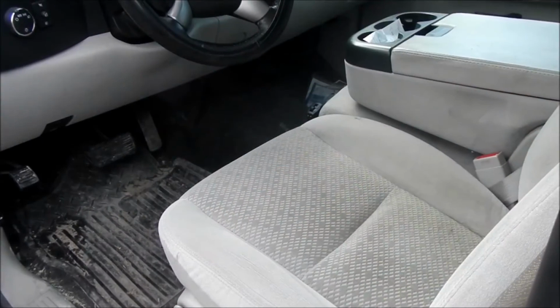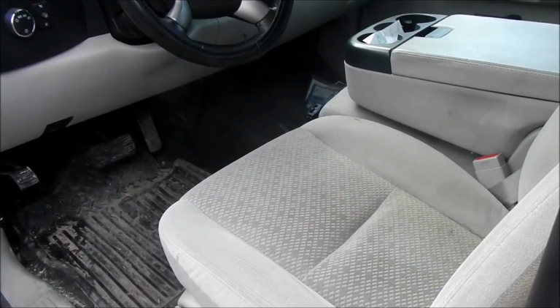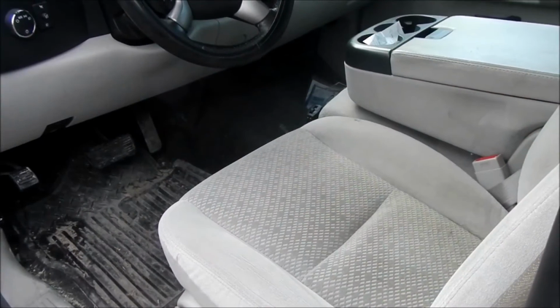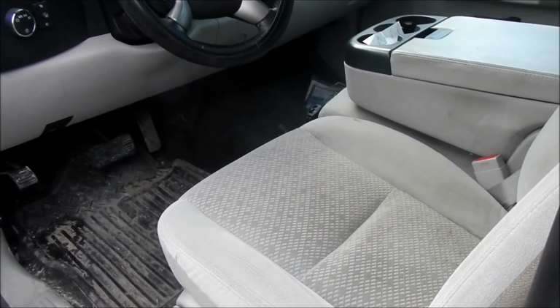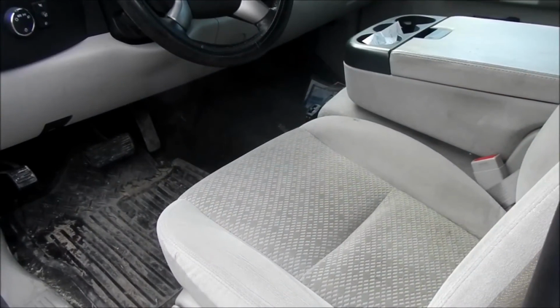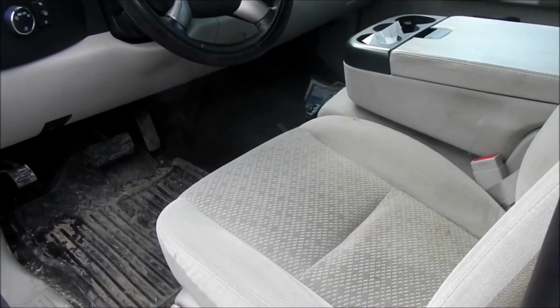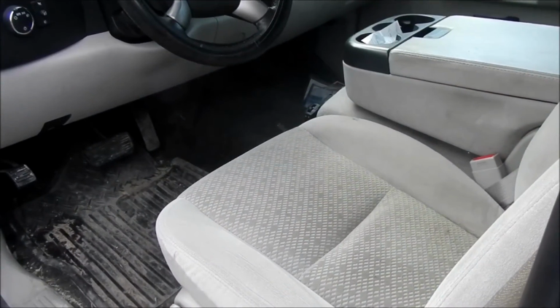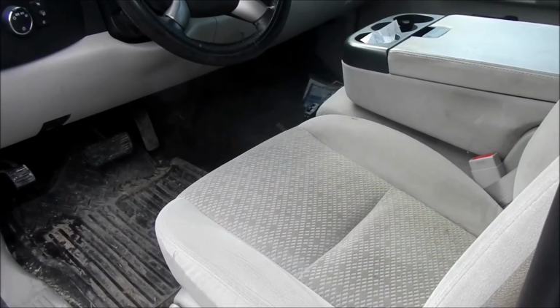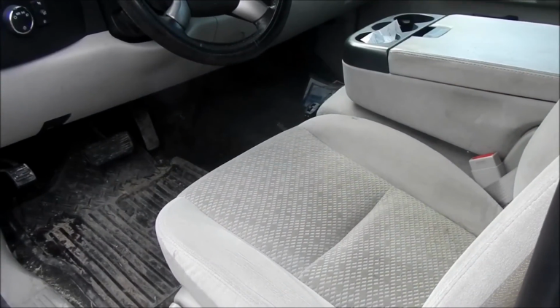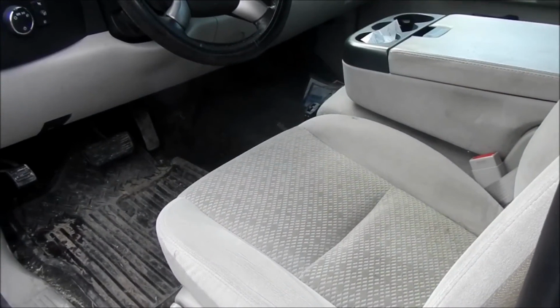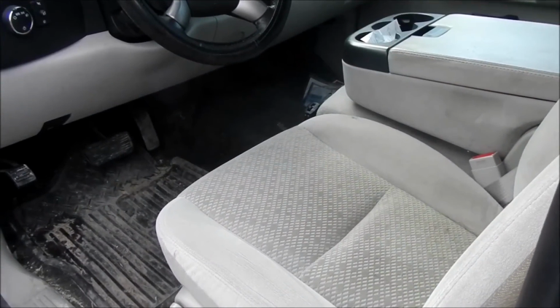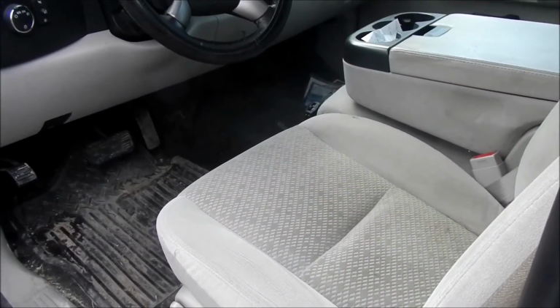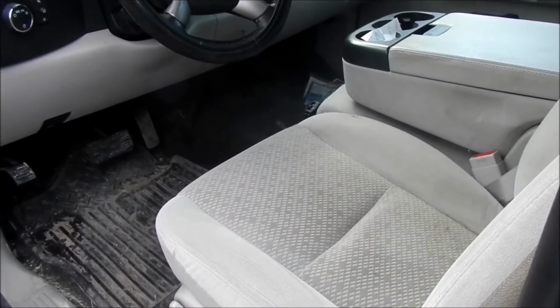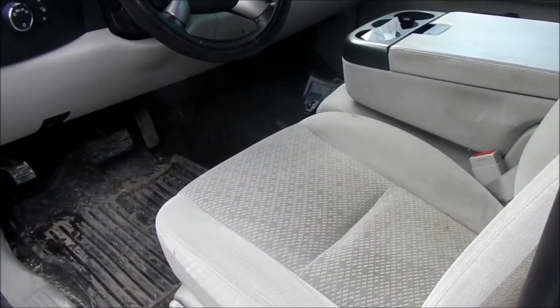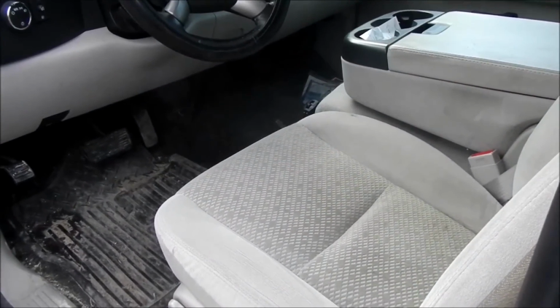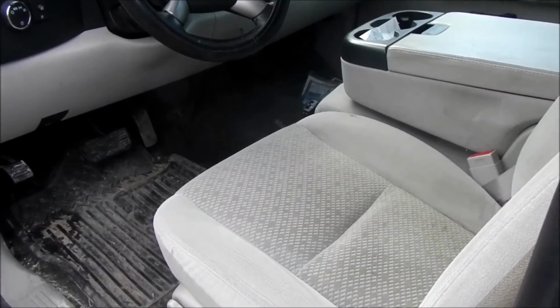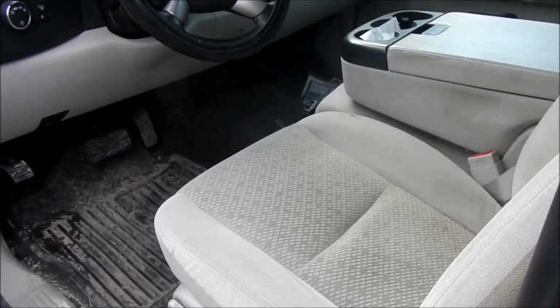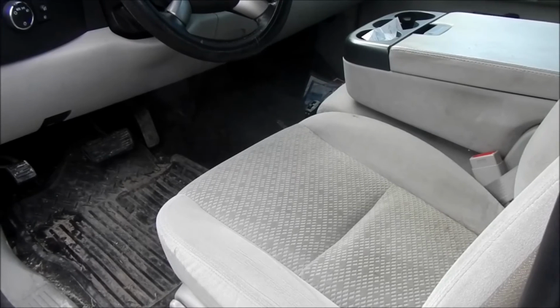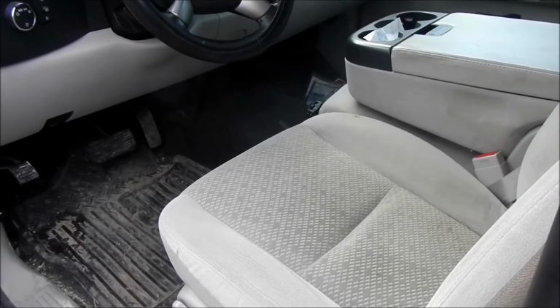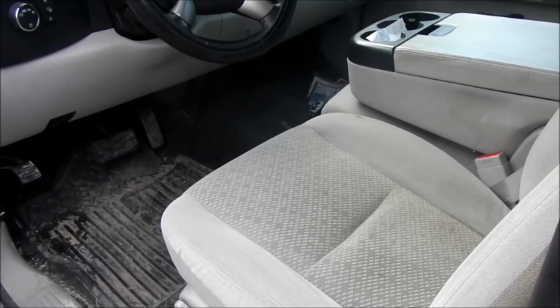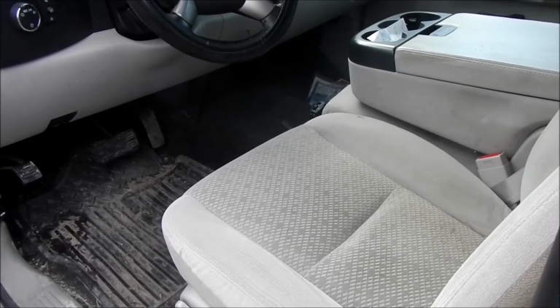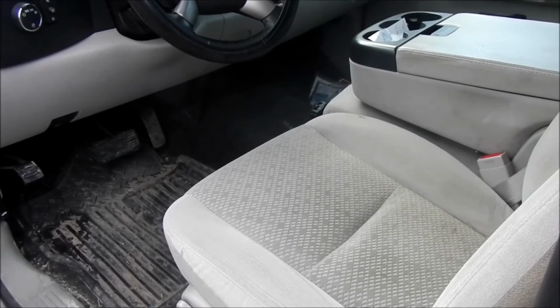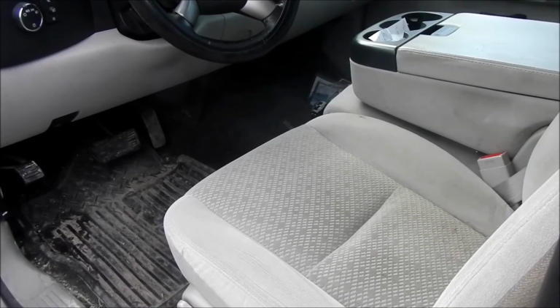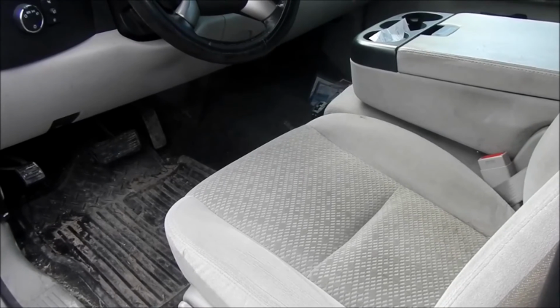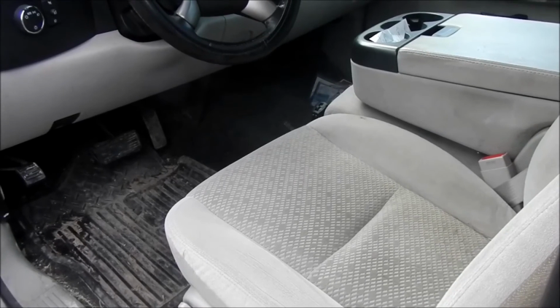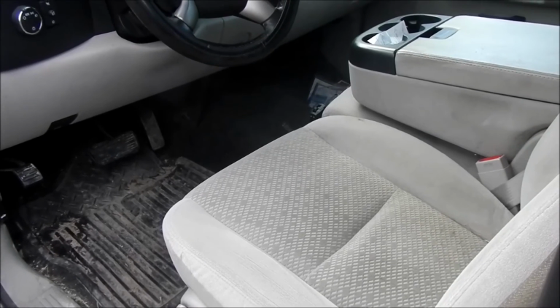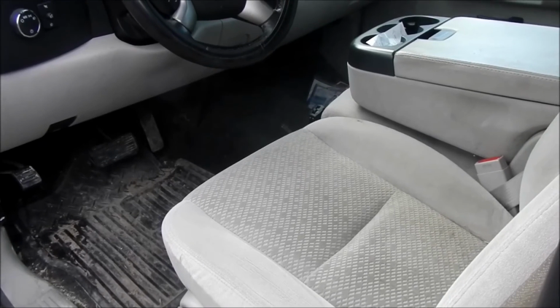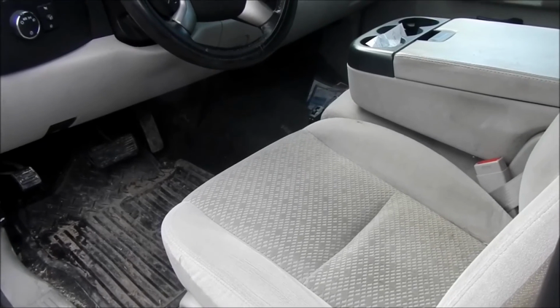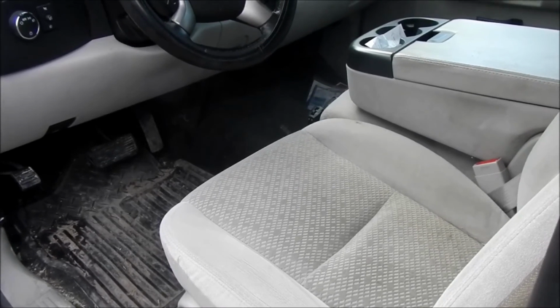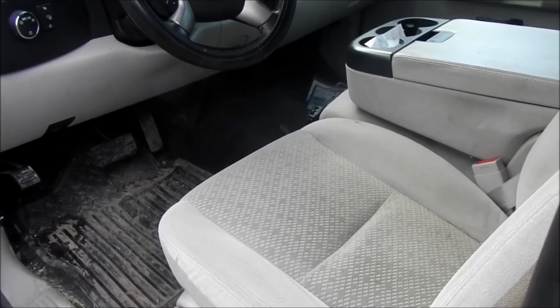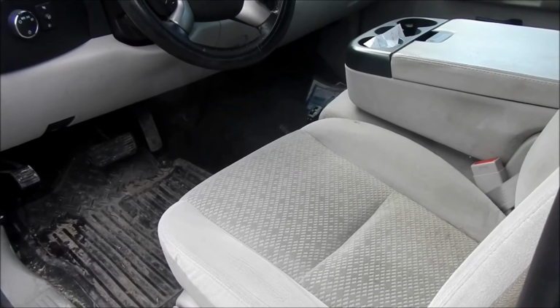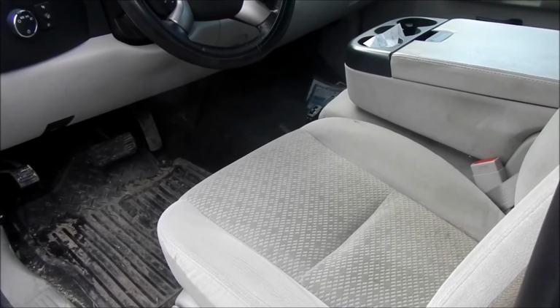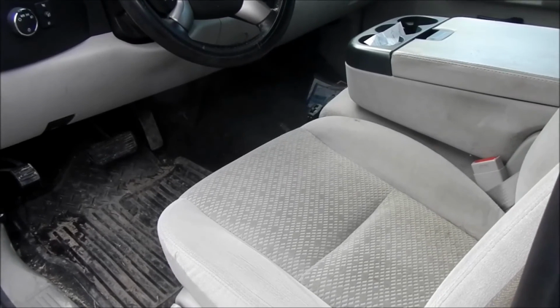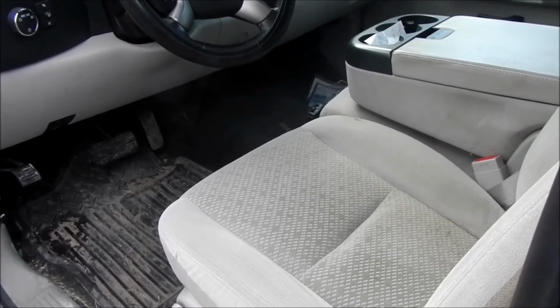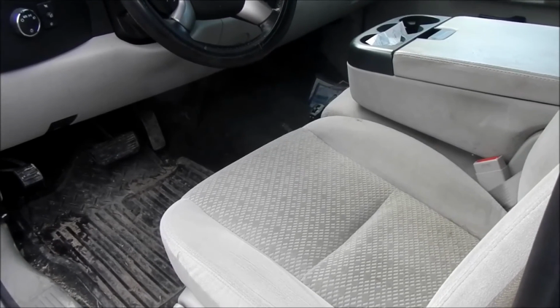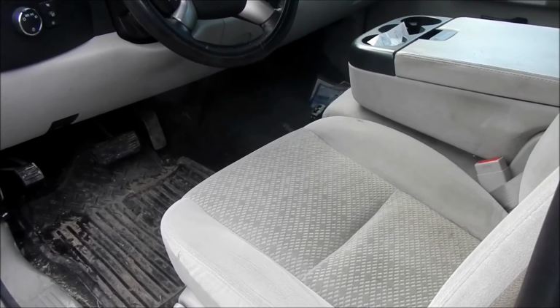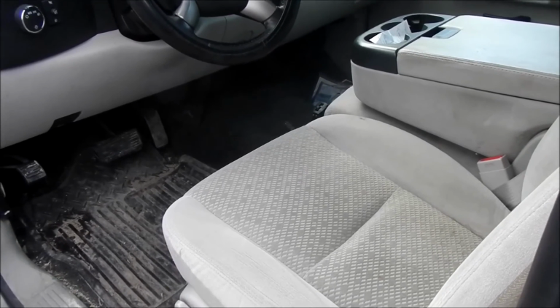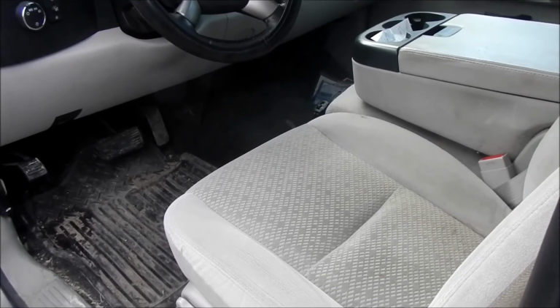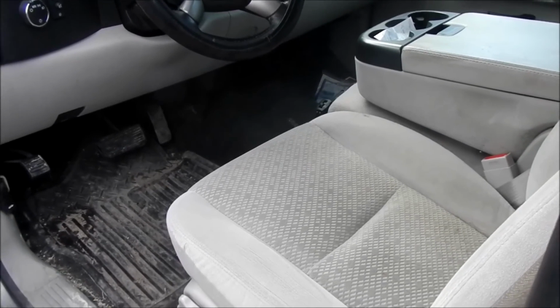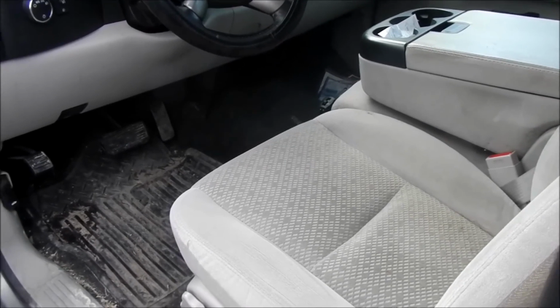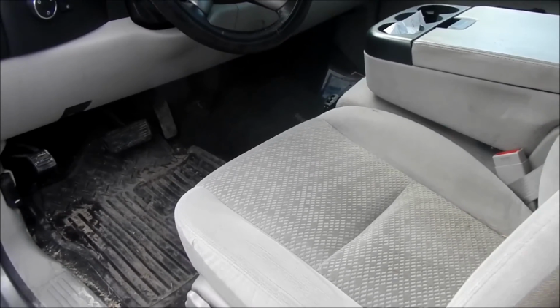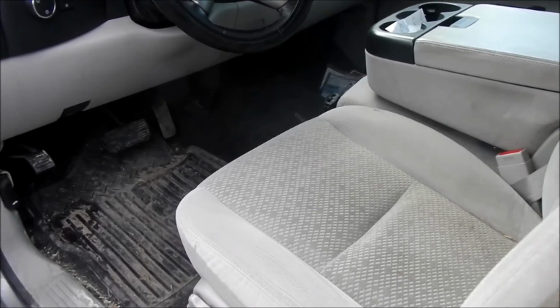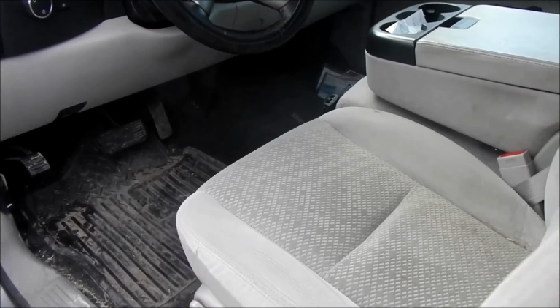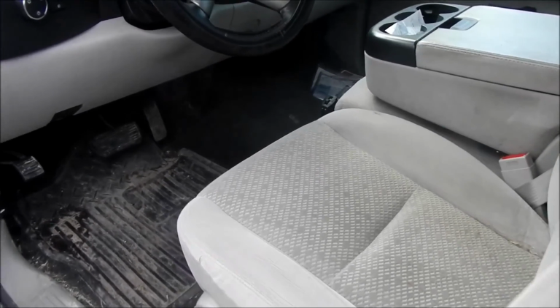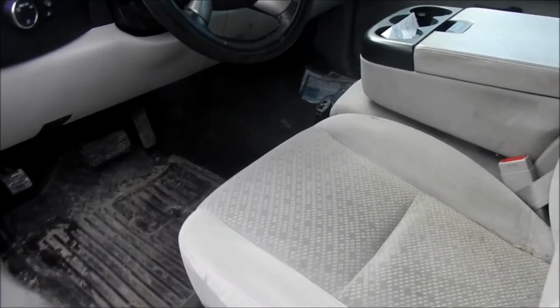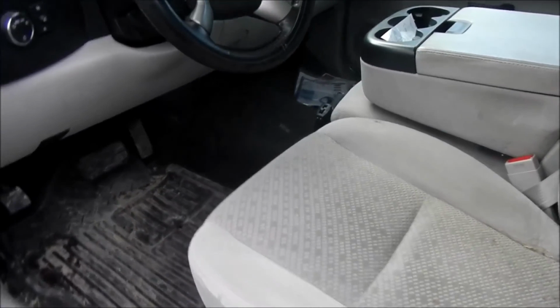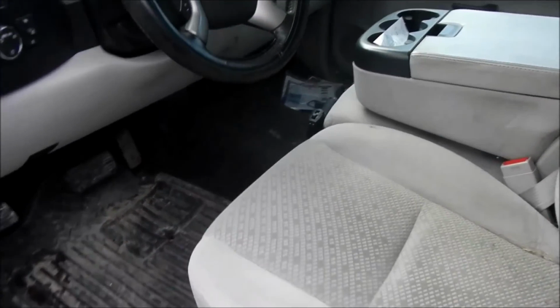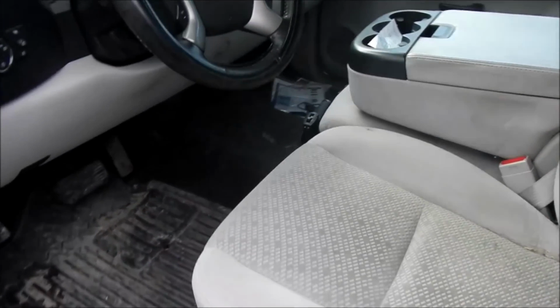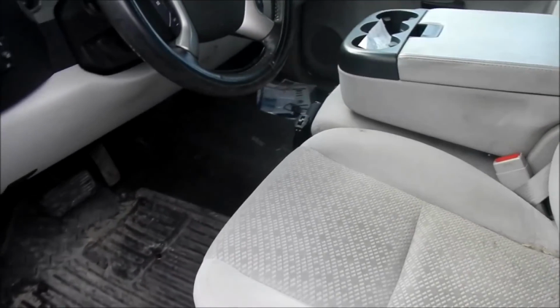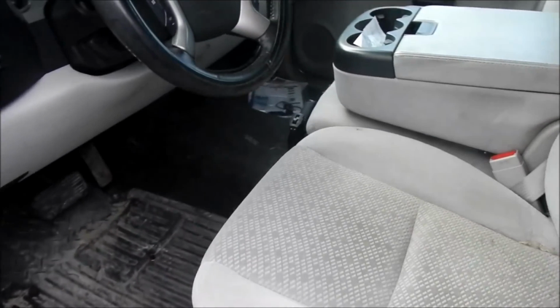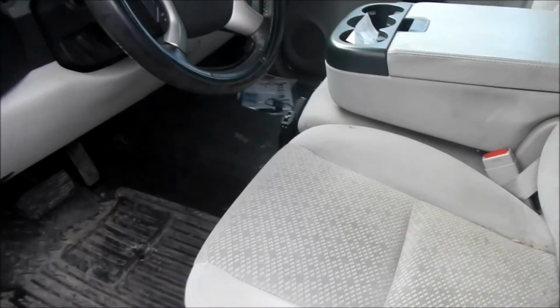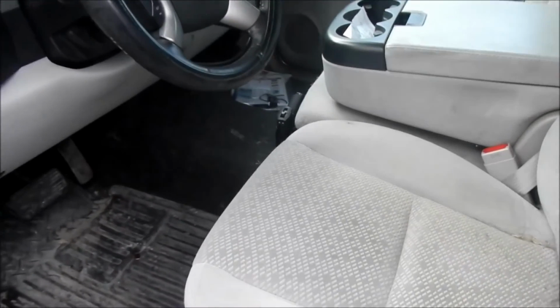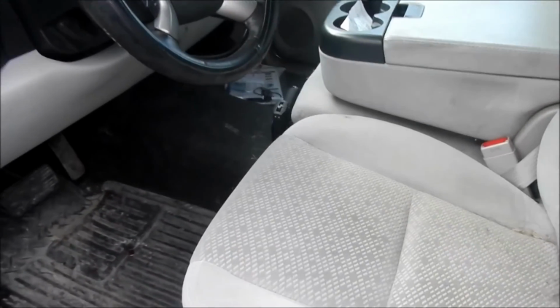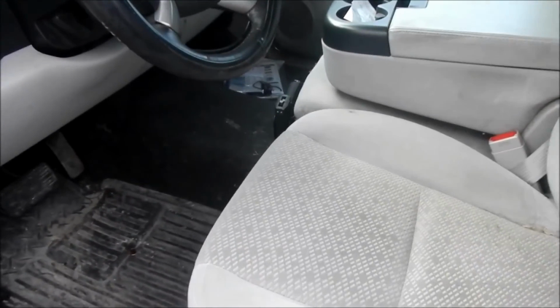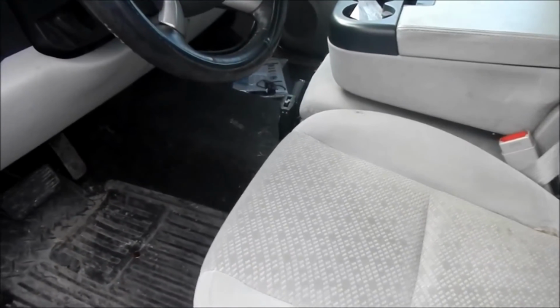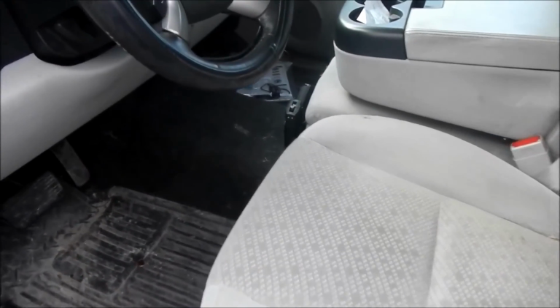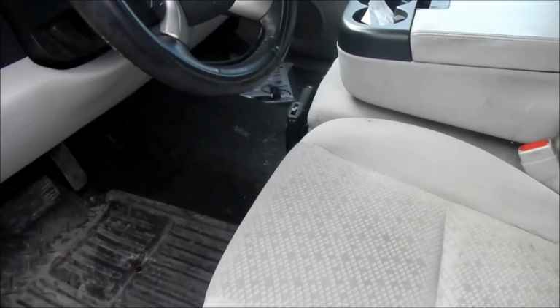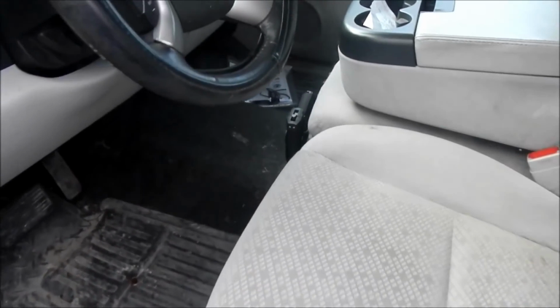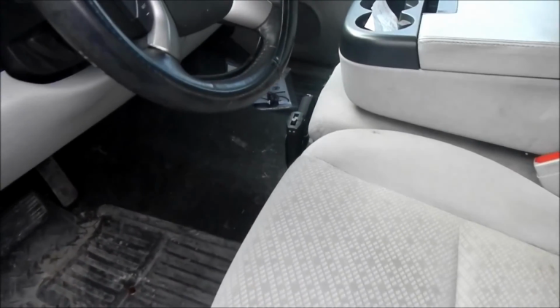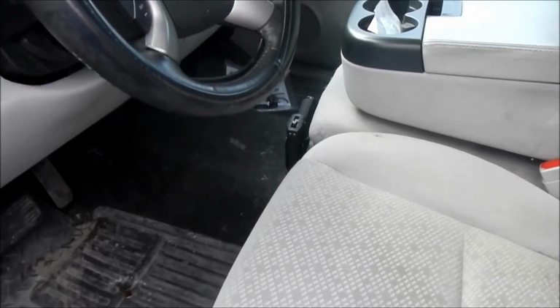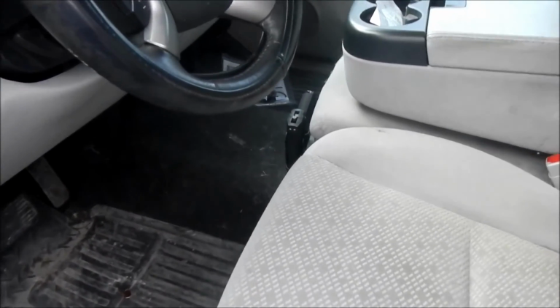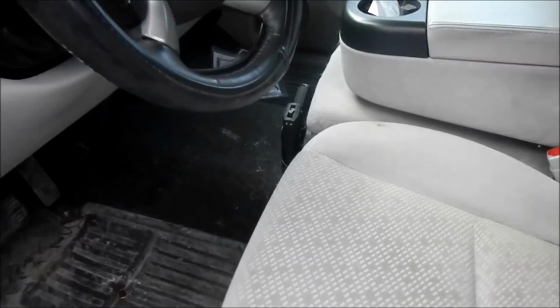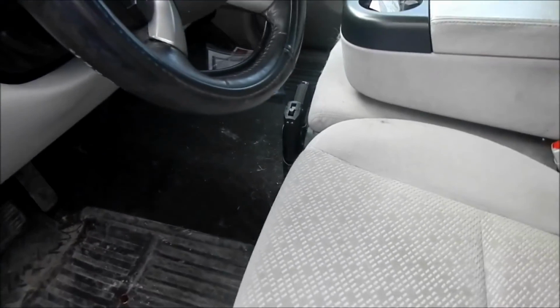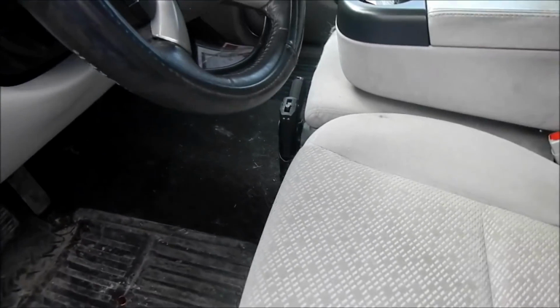One more thing I forgot to mention: unless you're looking for it, when you look through the windows you can't really see the firearm. I'll talk to you guys later.